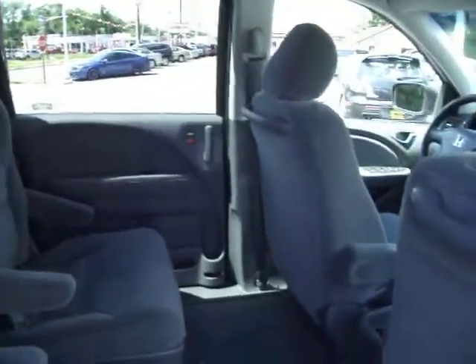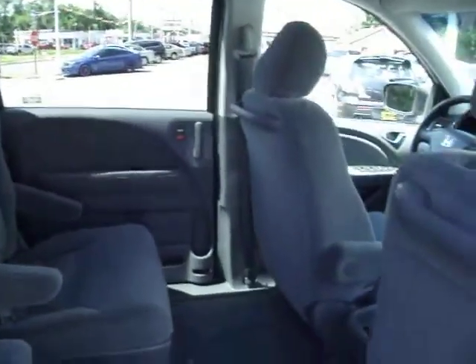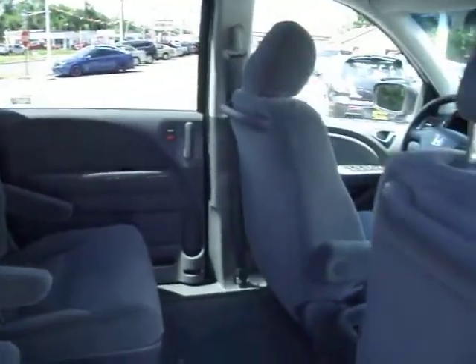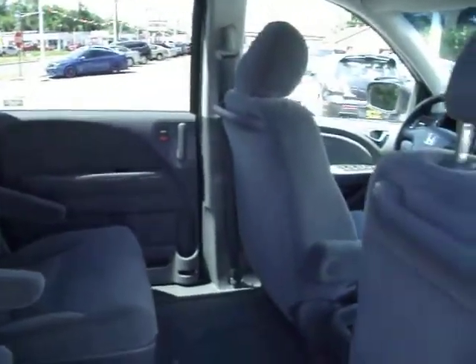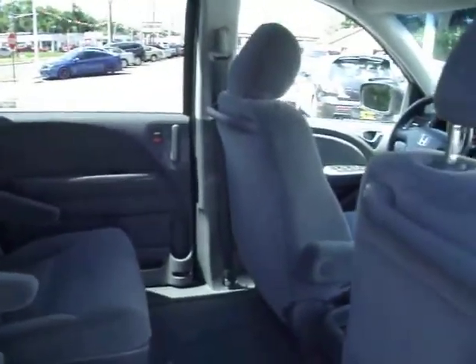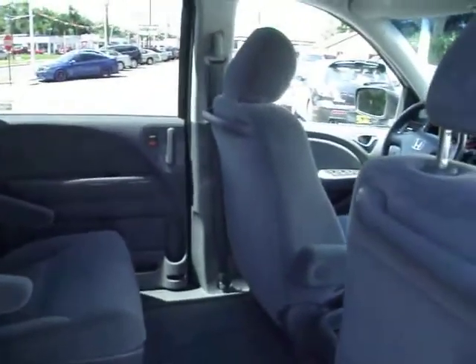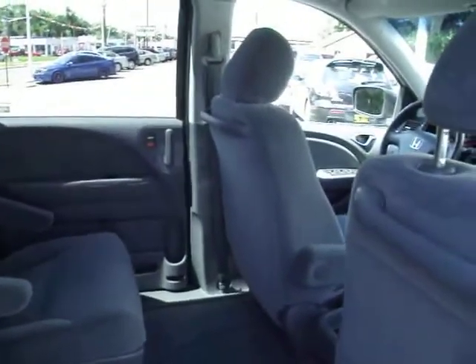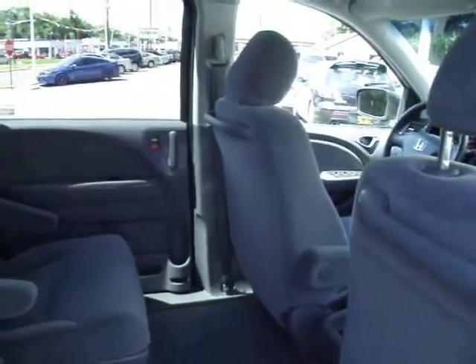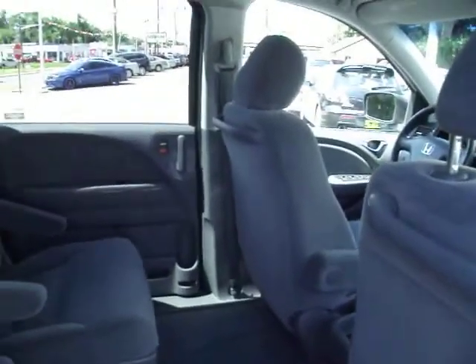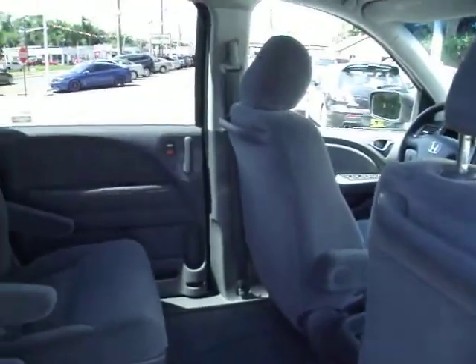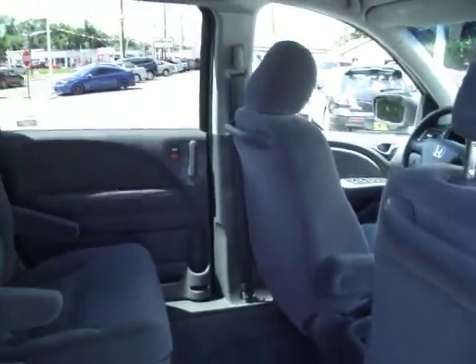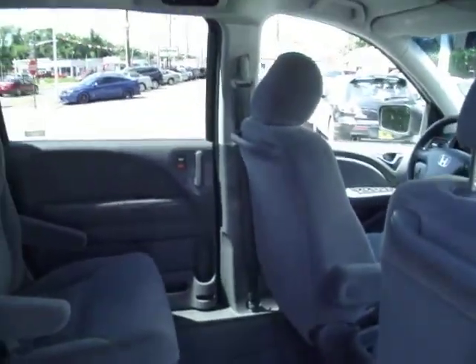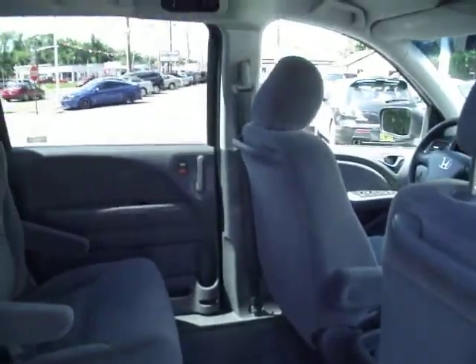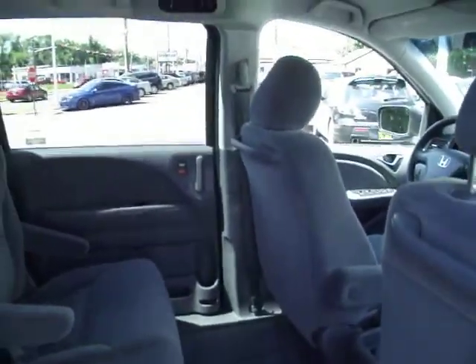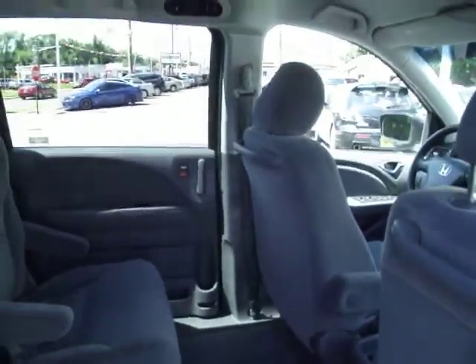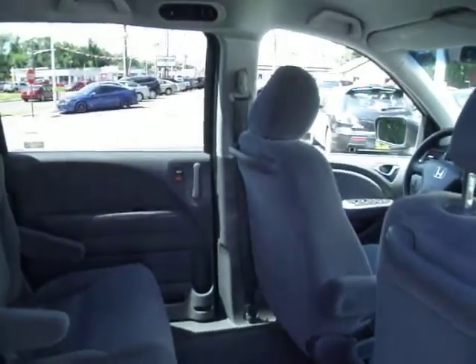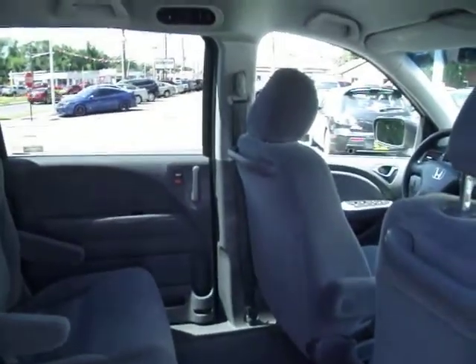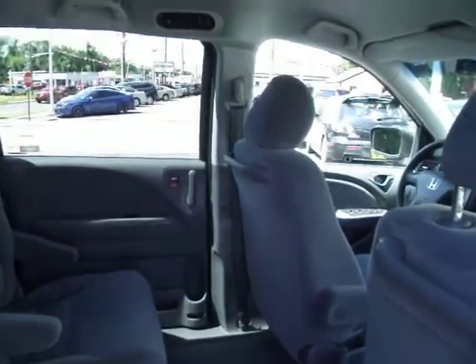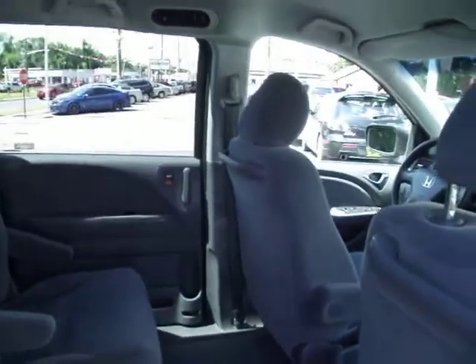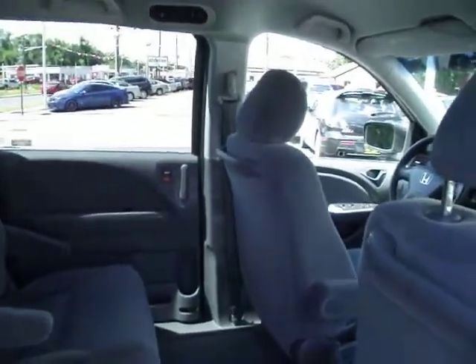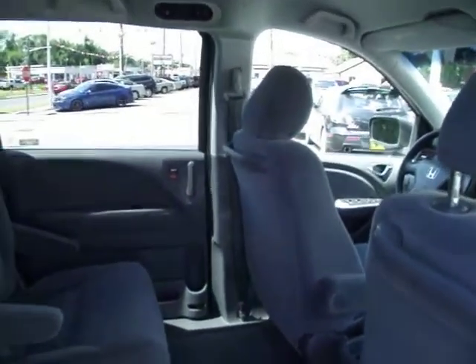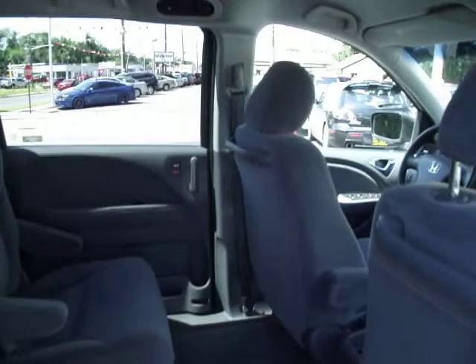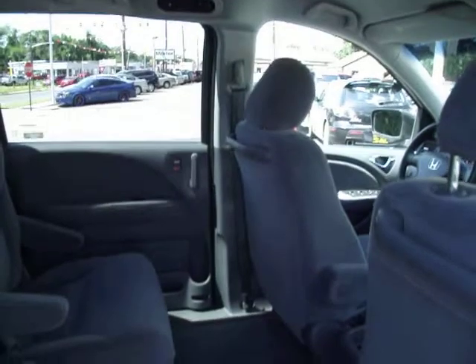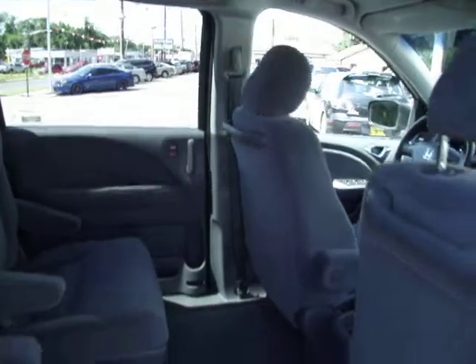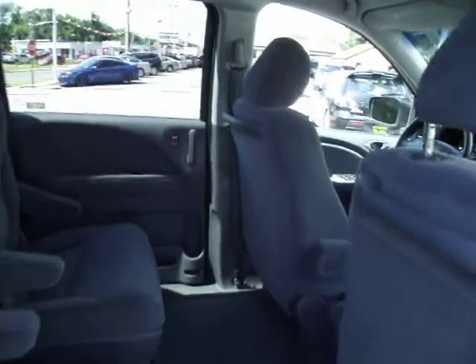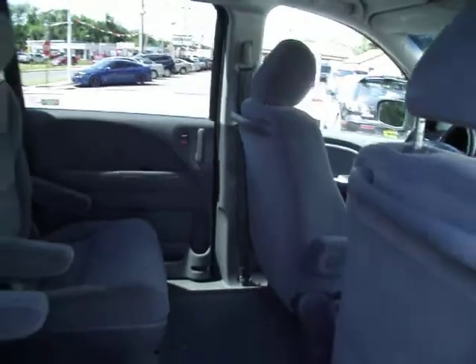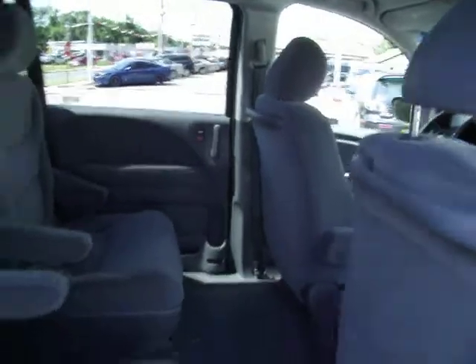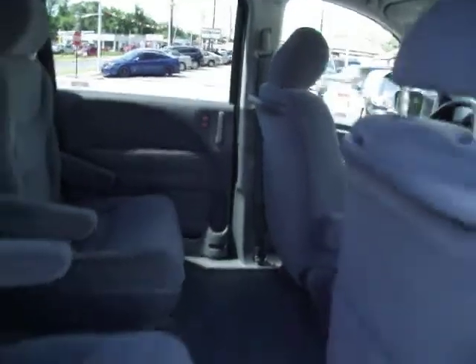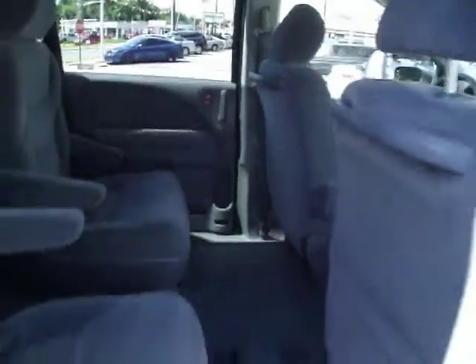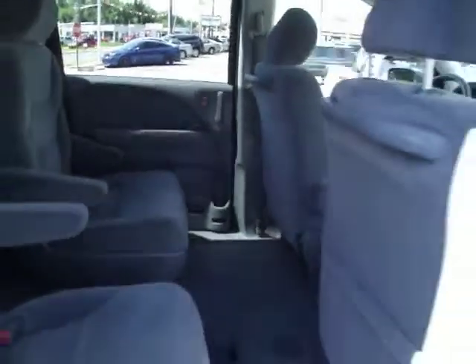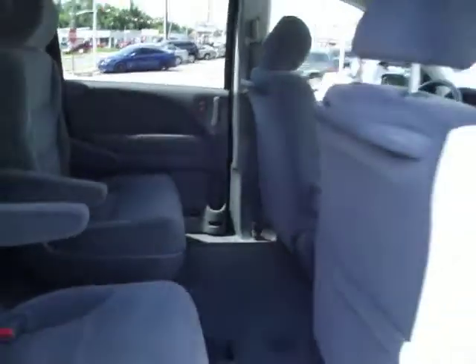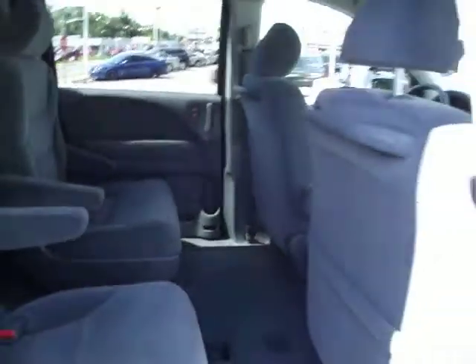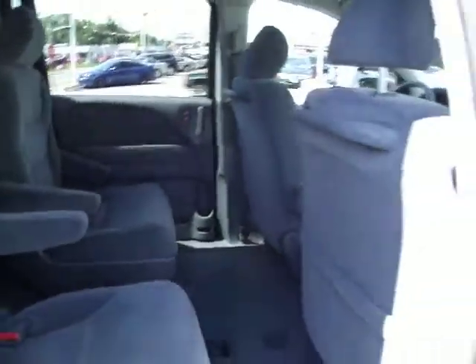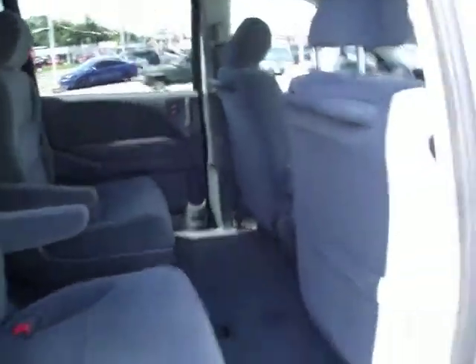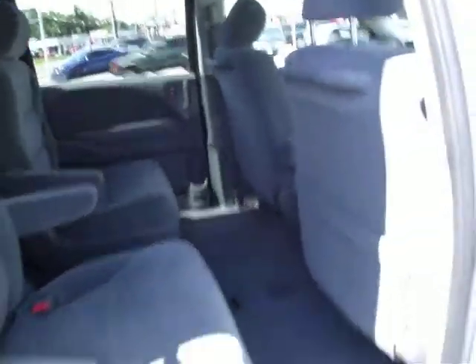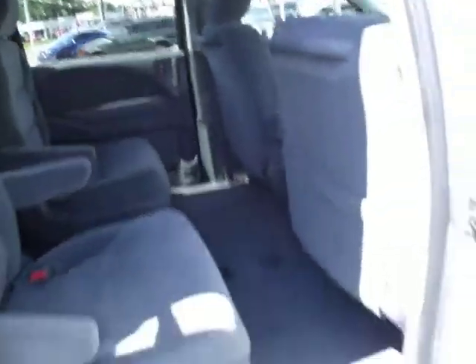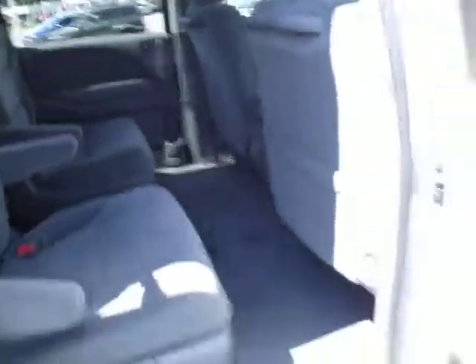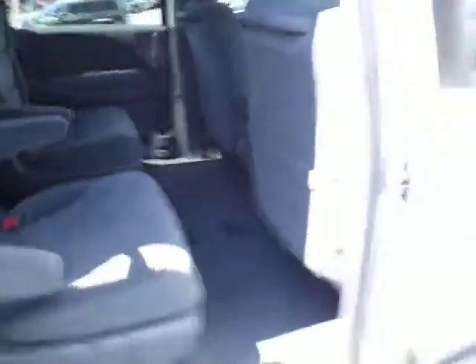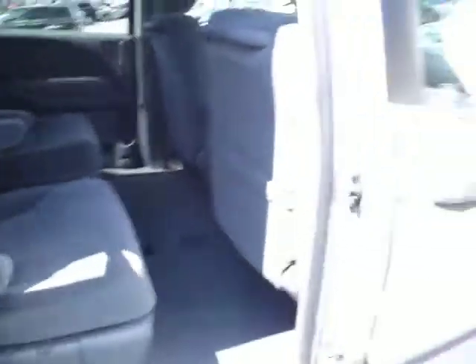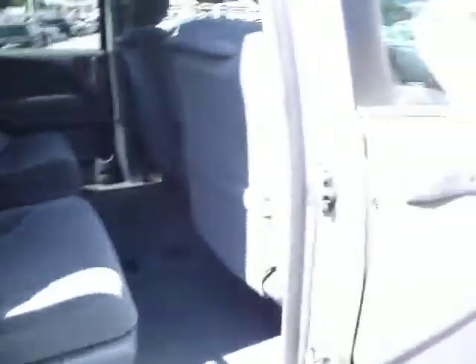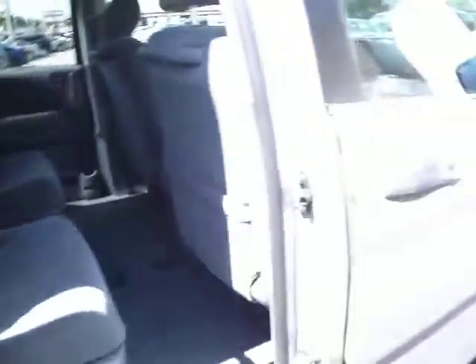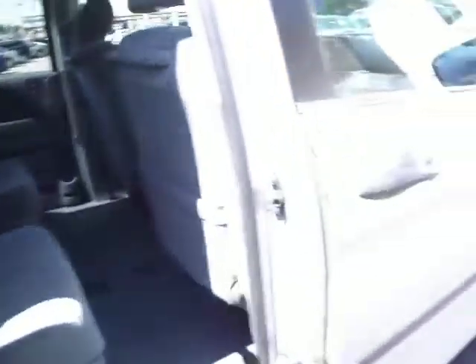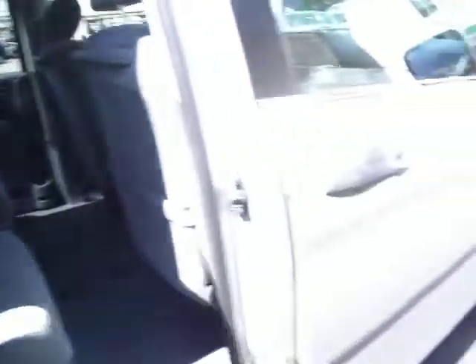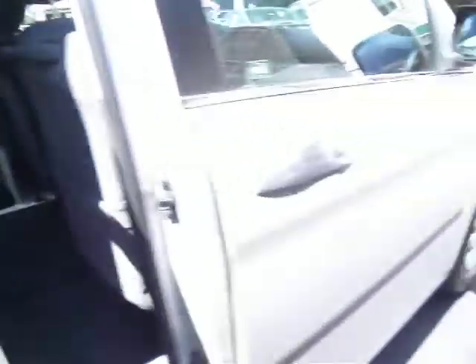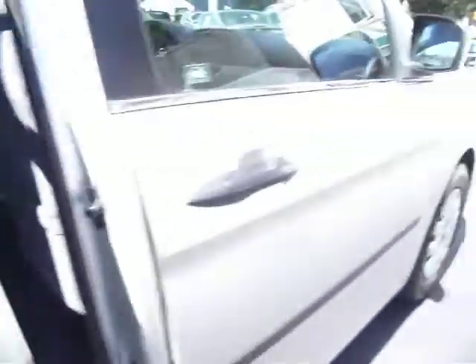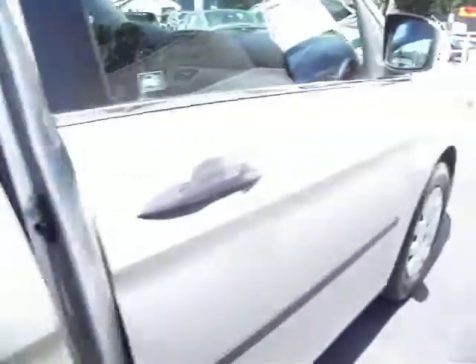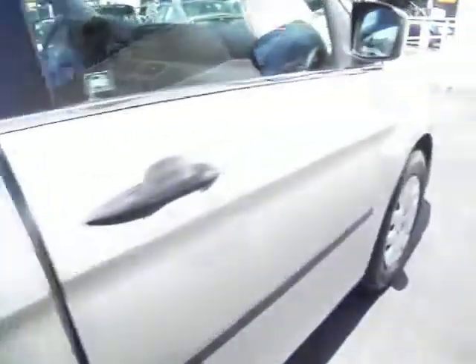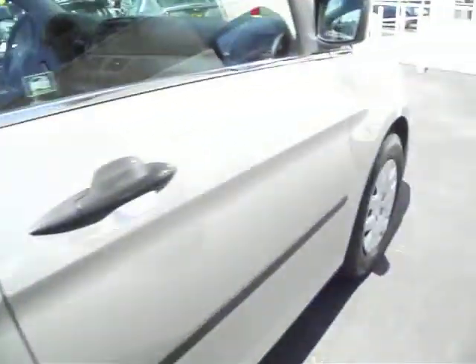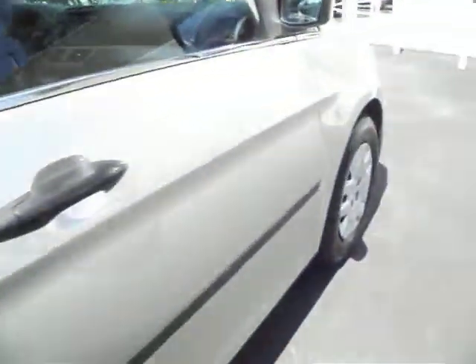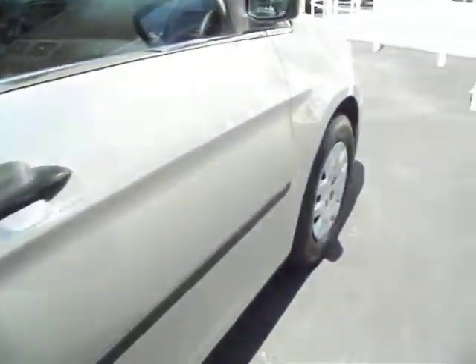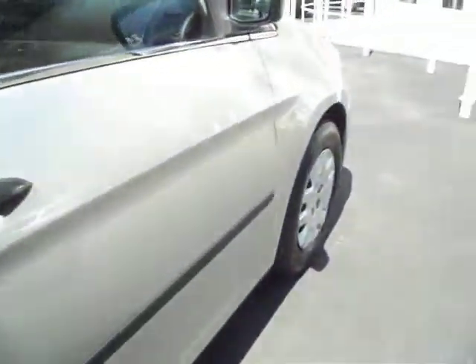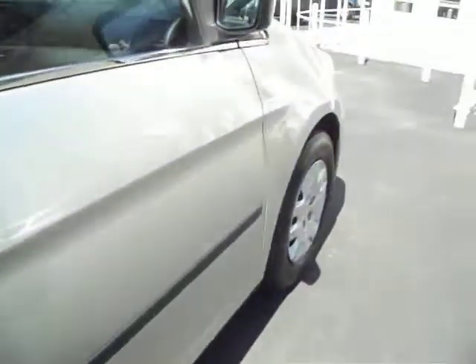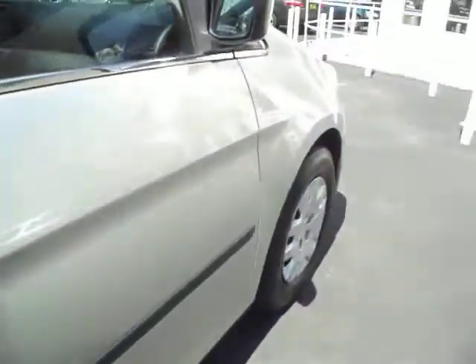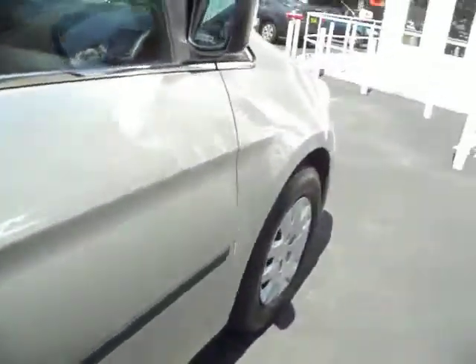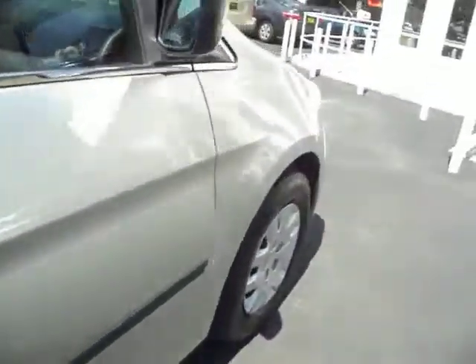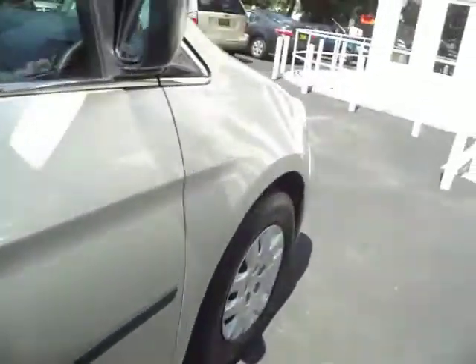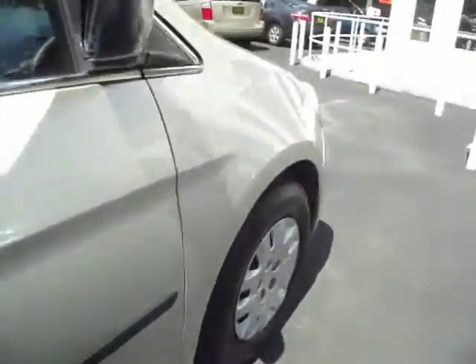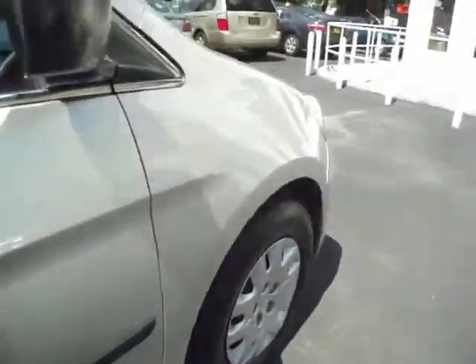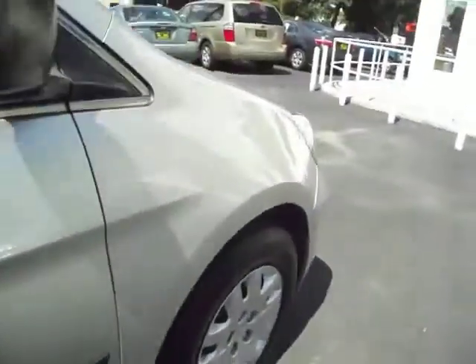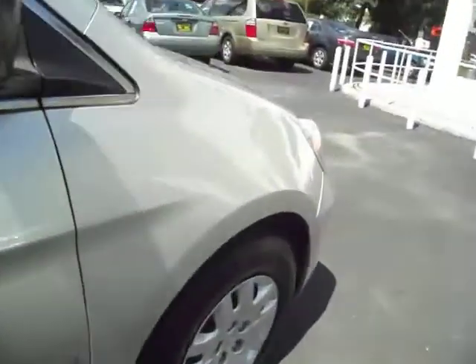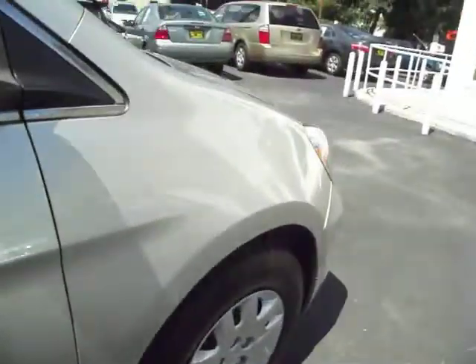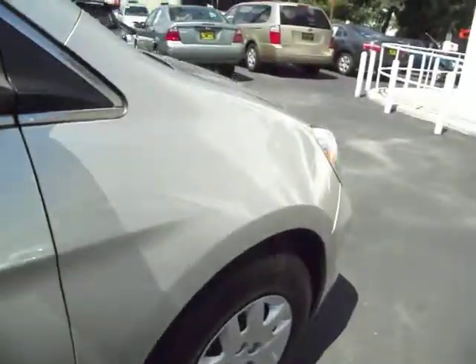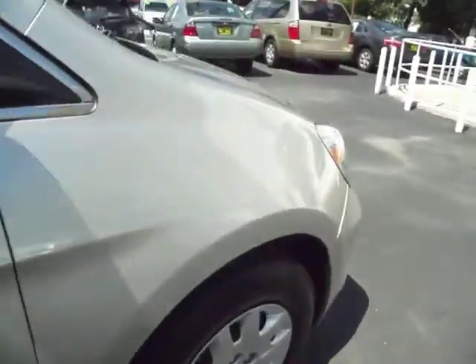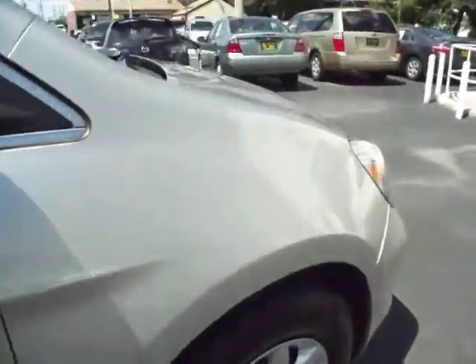Besides everything I mentioned, it does have rear air conditioning, as well as a CD player and remote keyless entry.